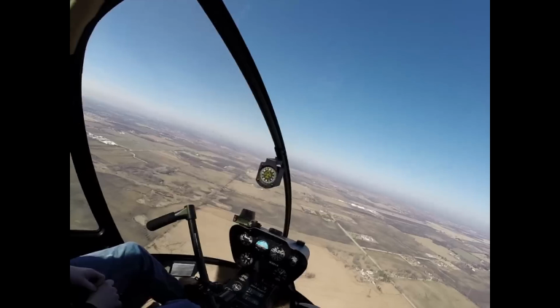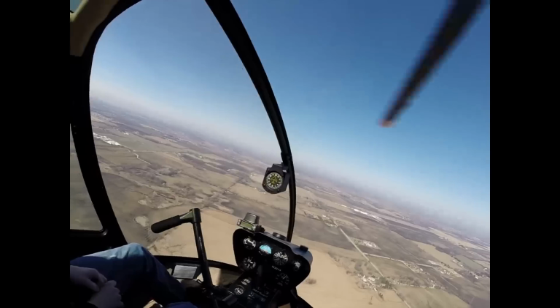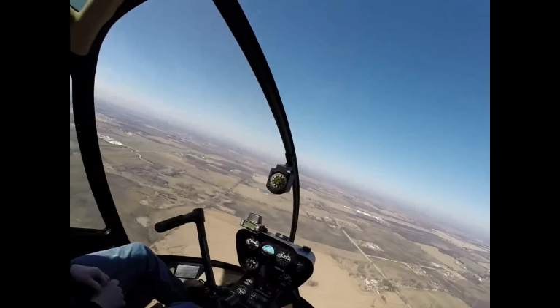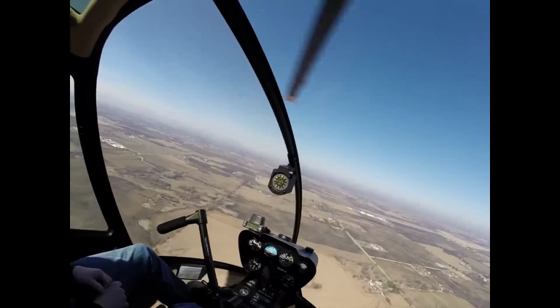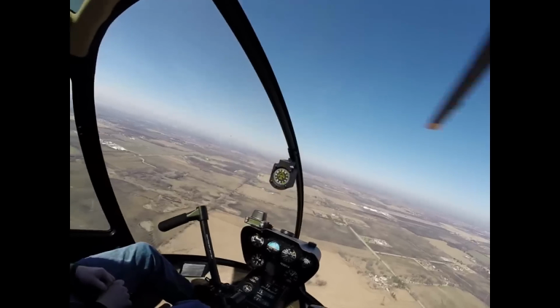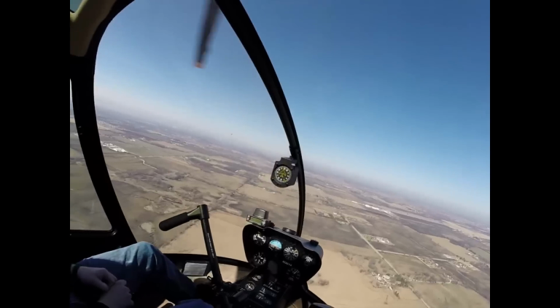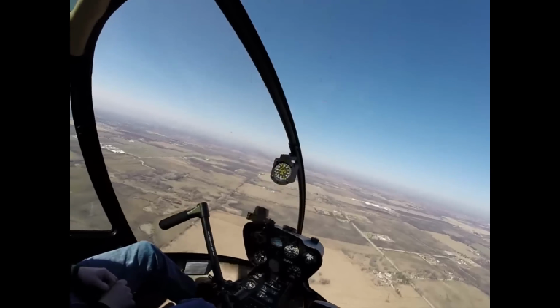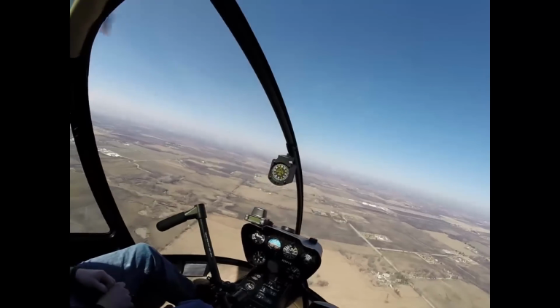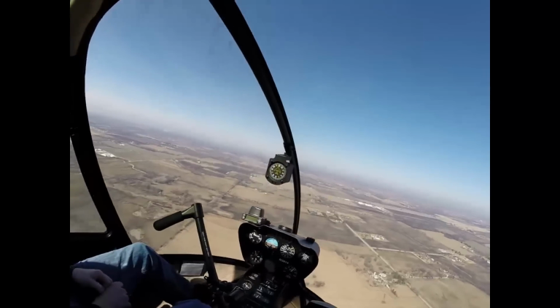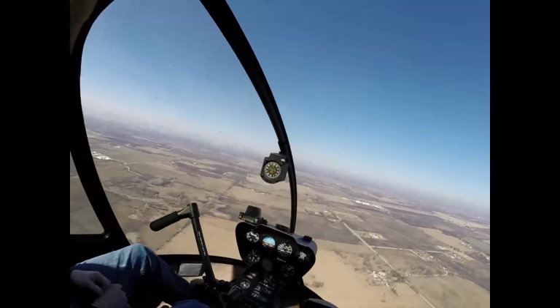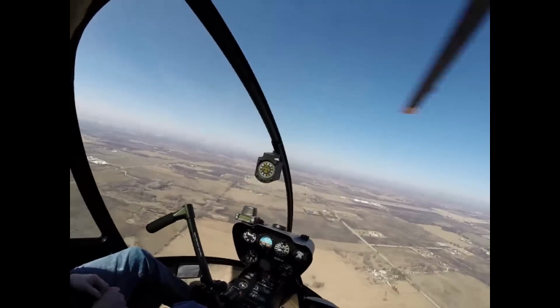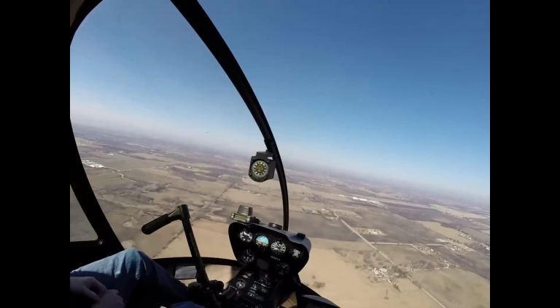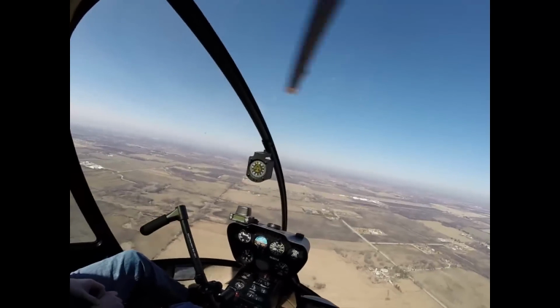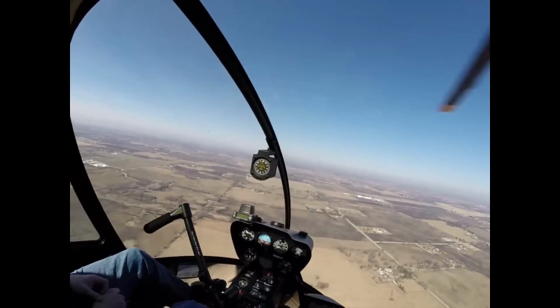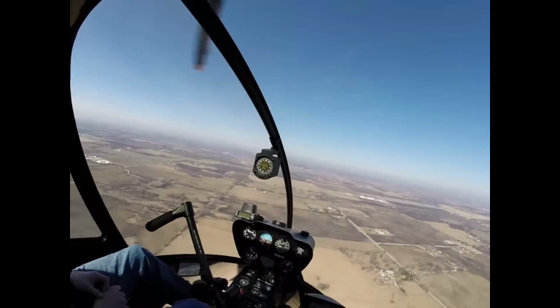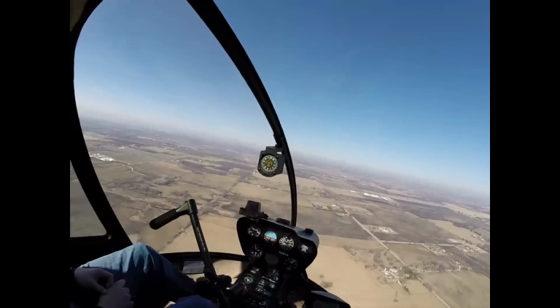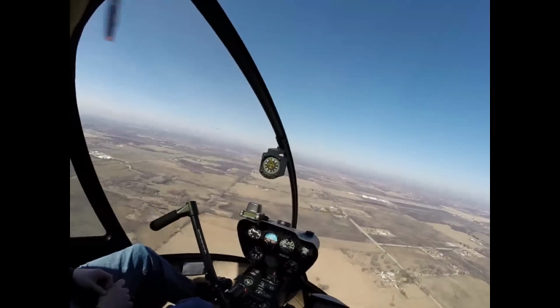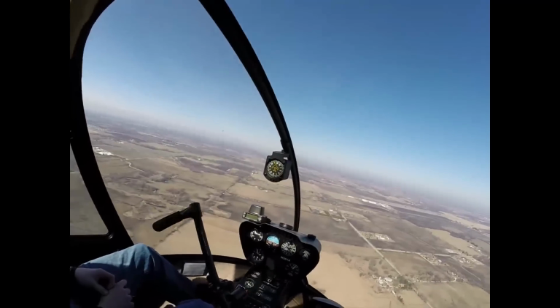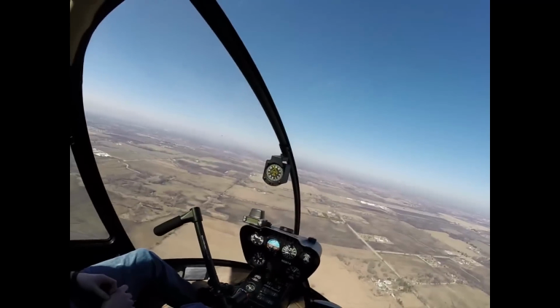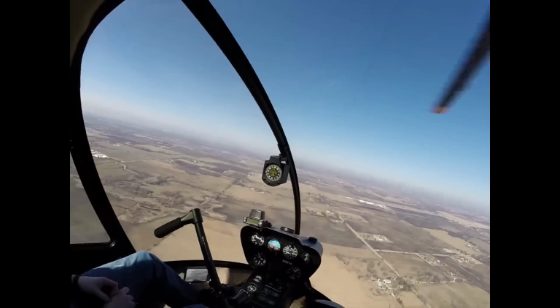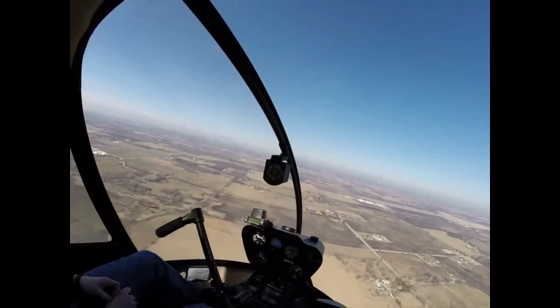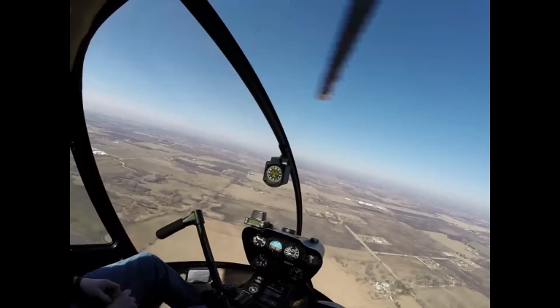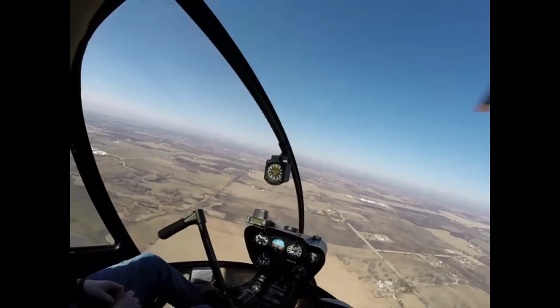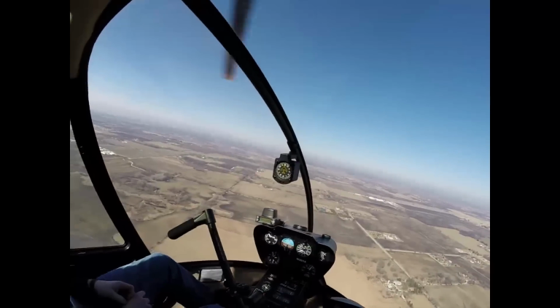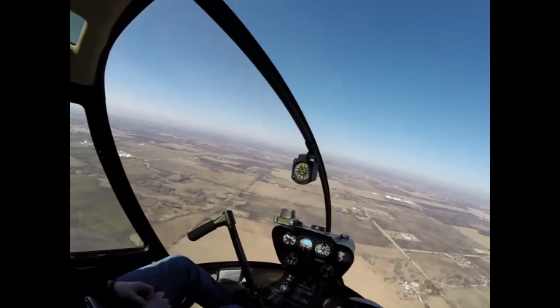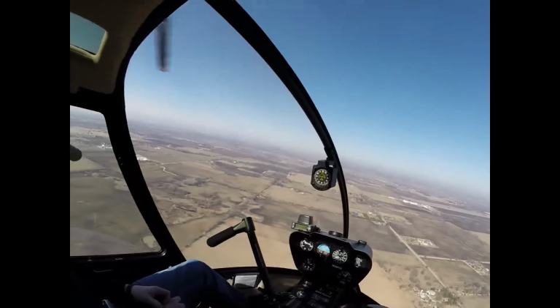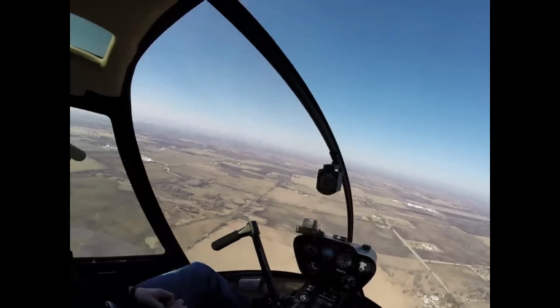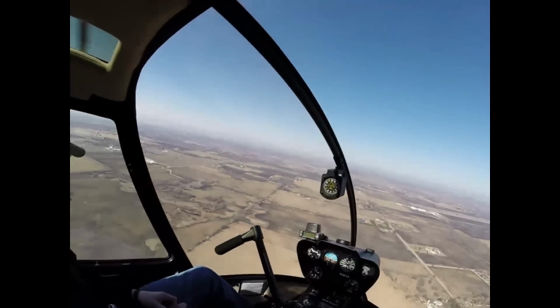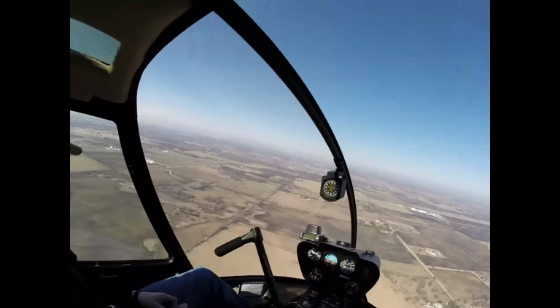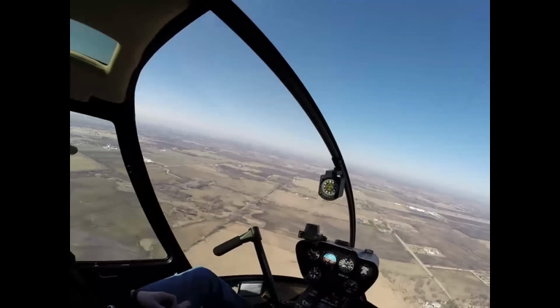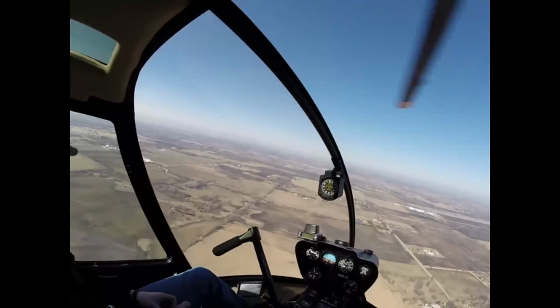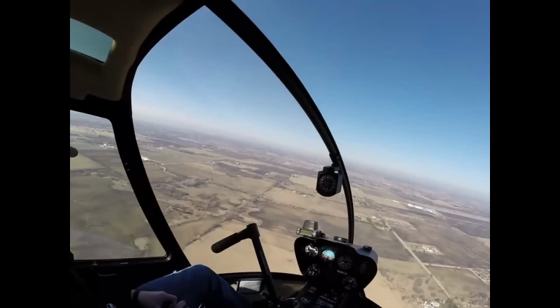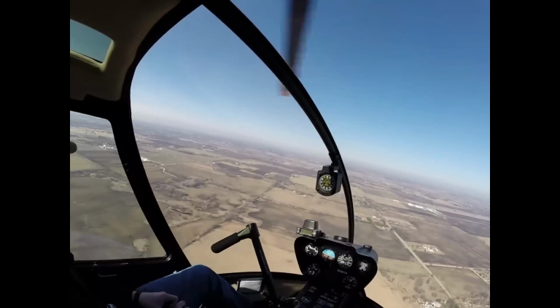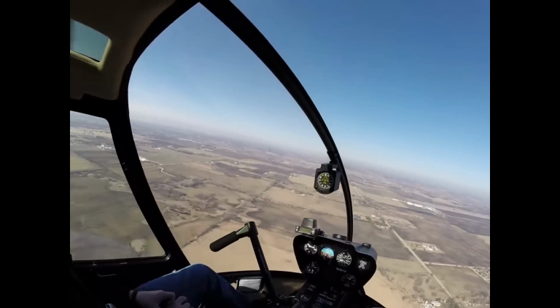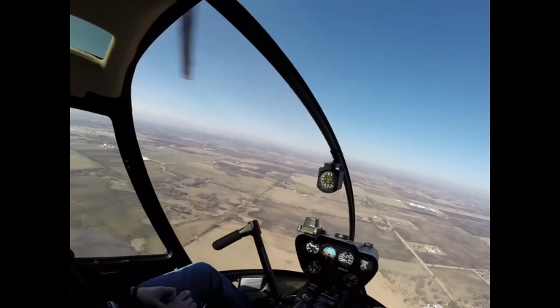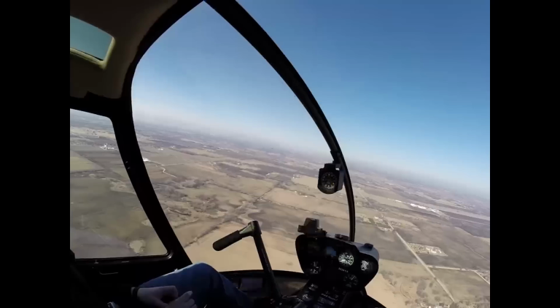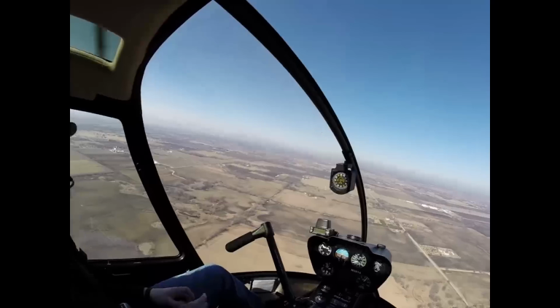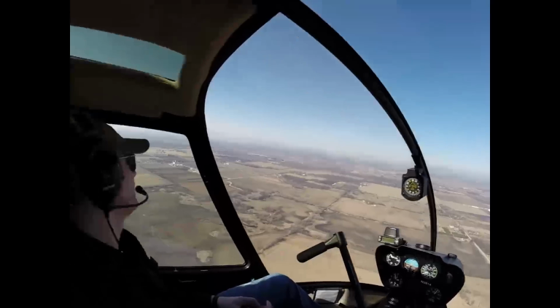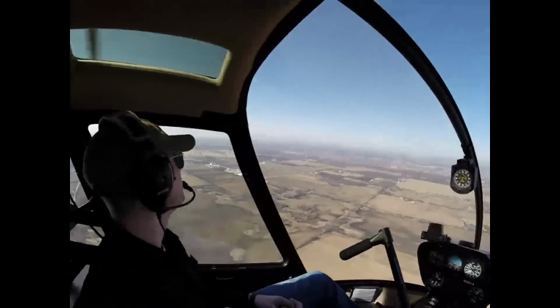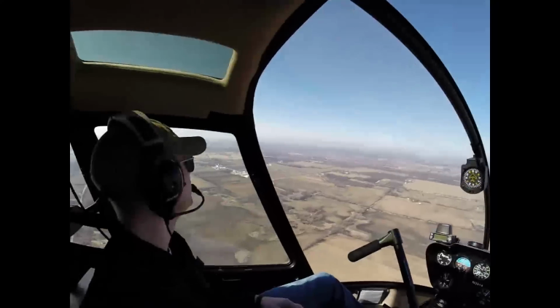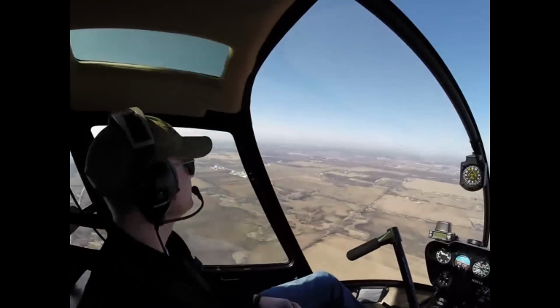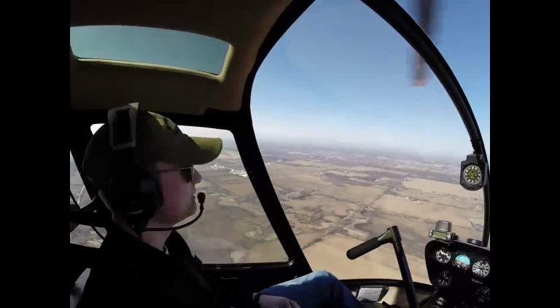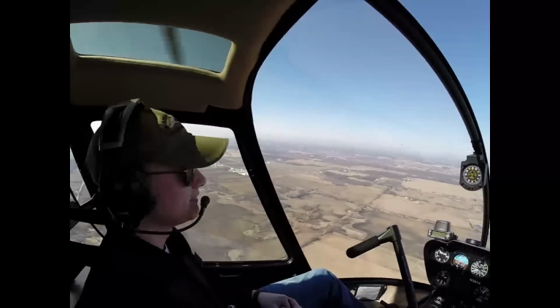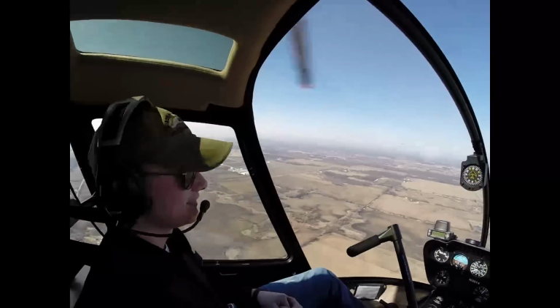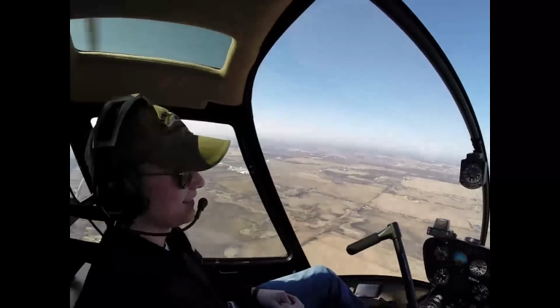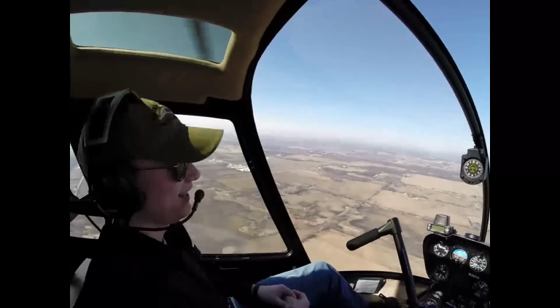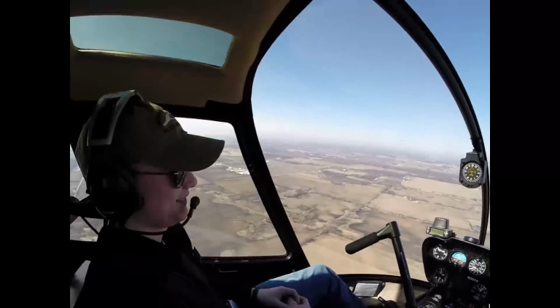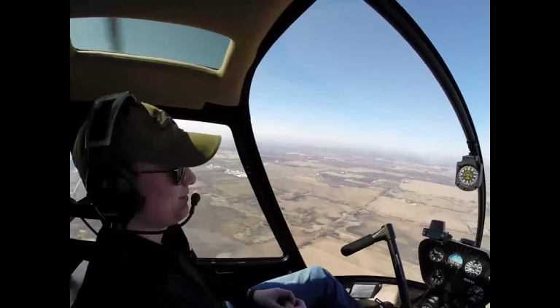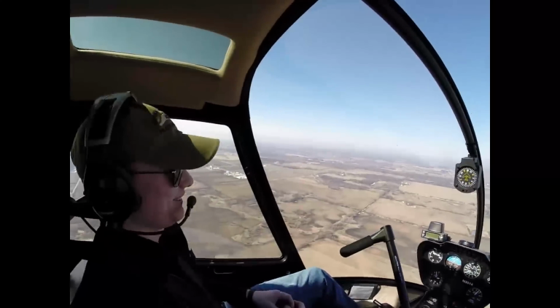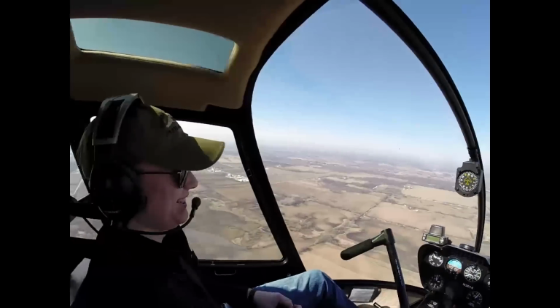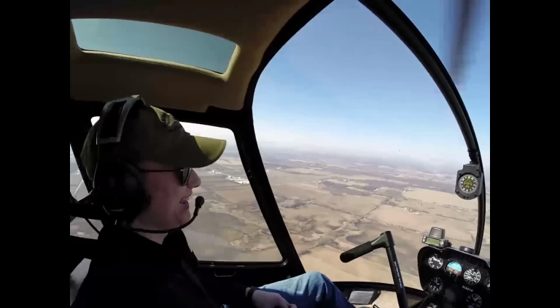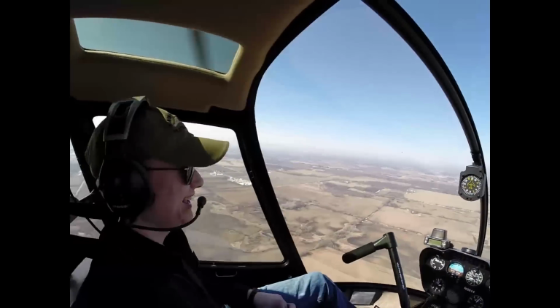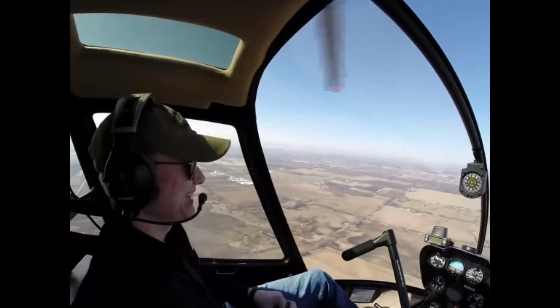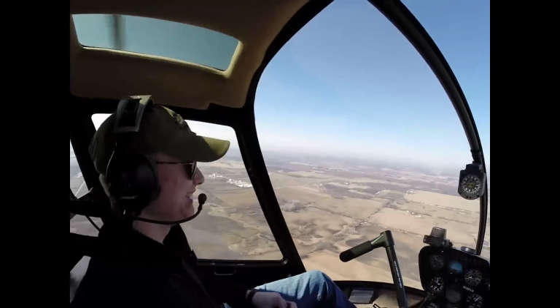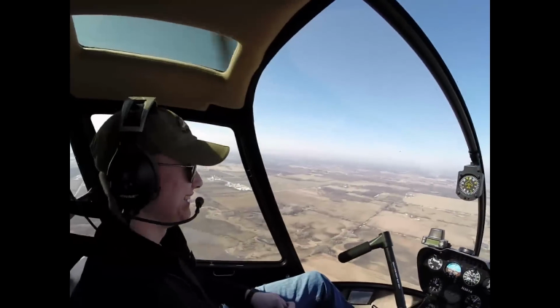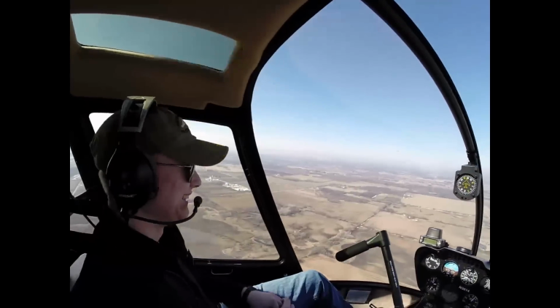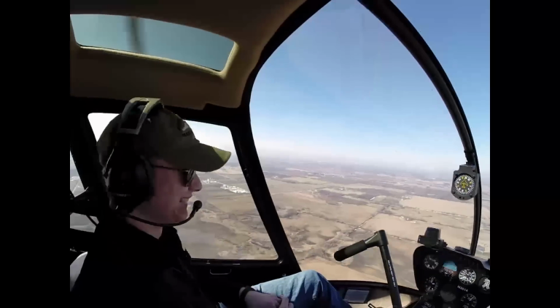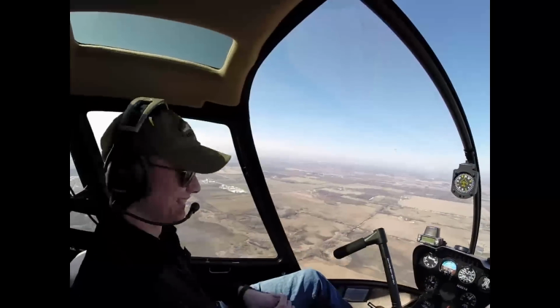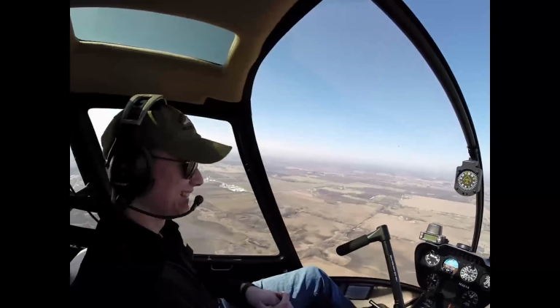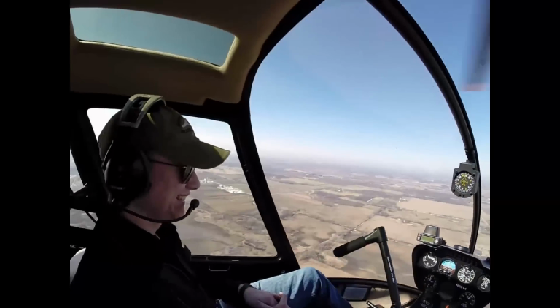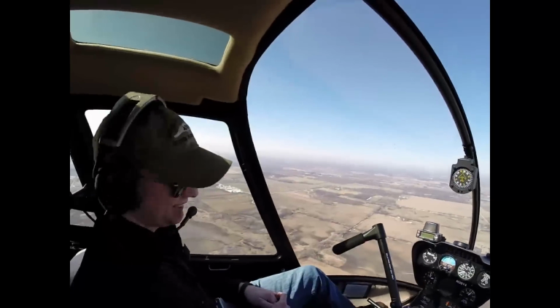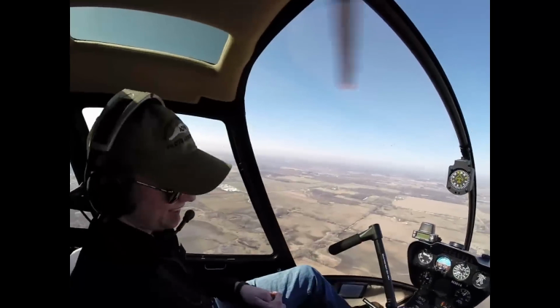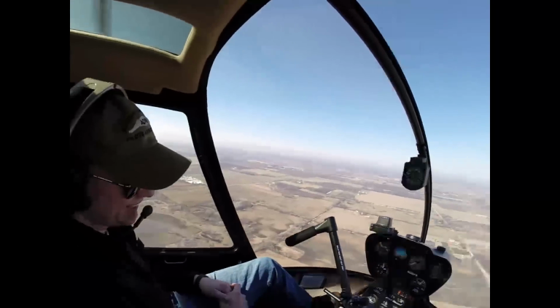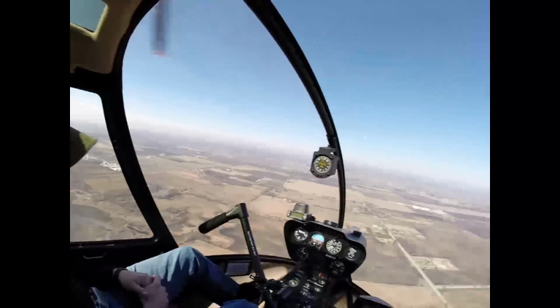I would be inclined to do it at 3,000 feet, I think. Okay, that's really high. 2,500 — compromise.